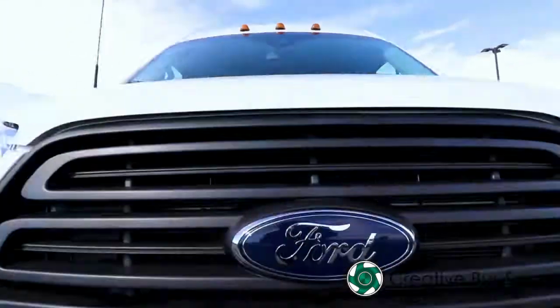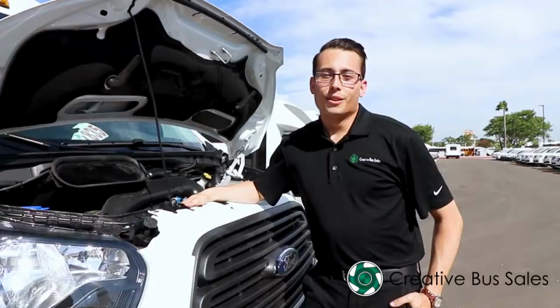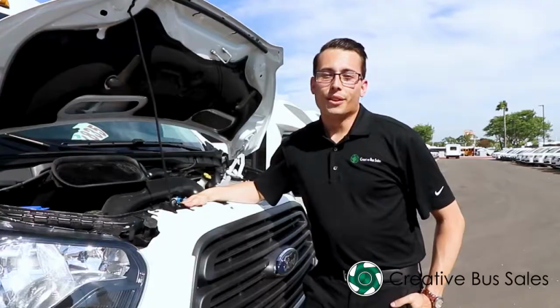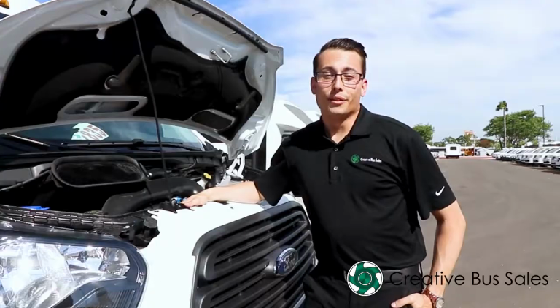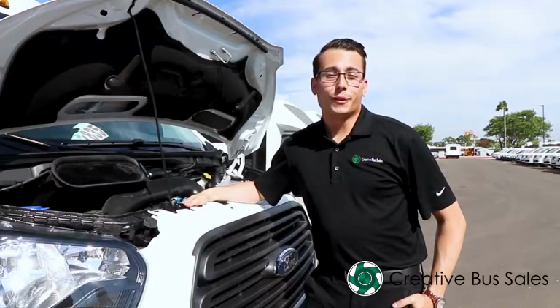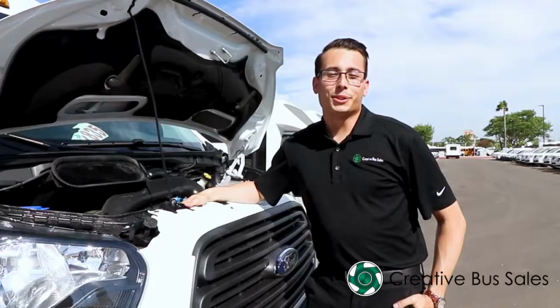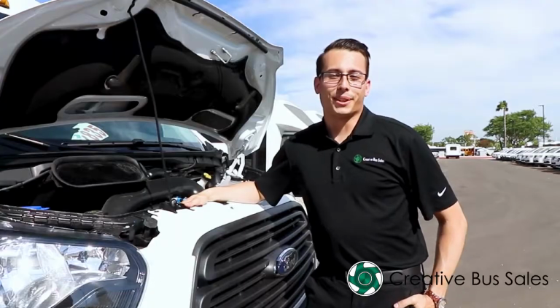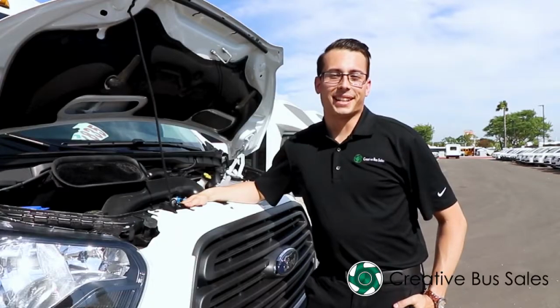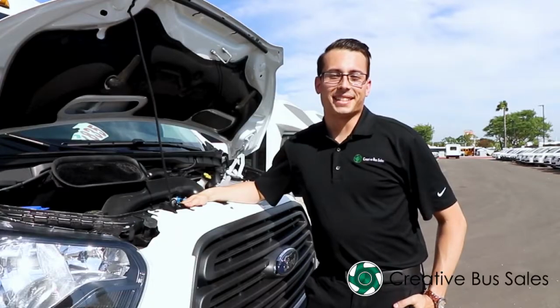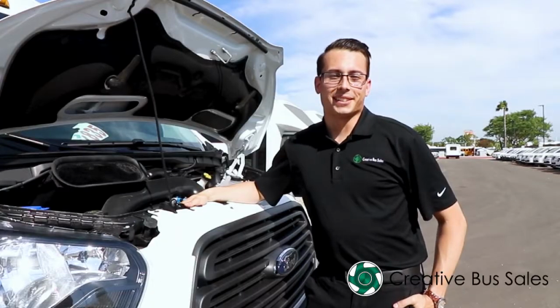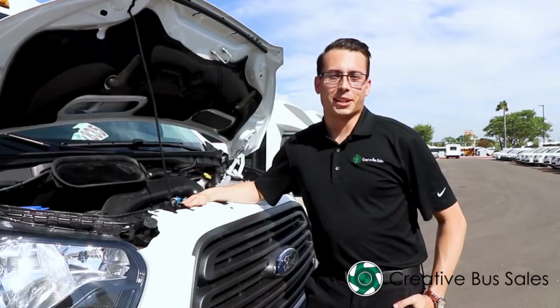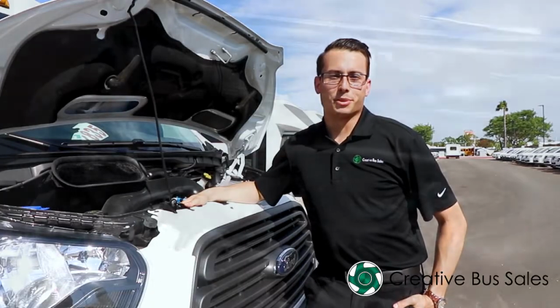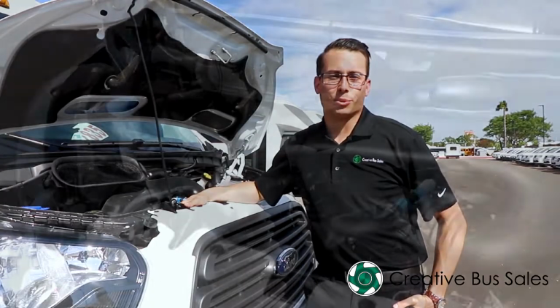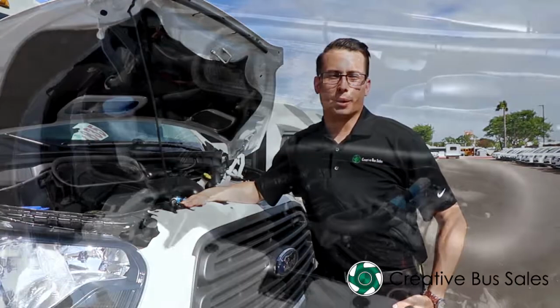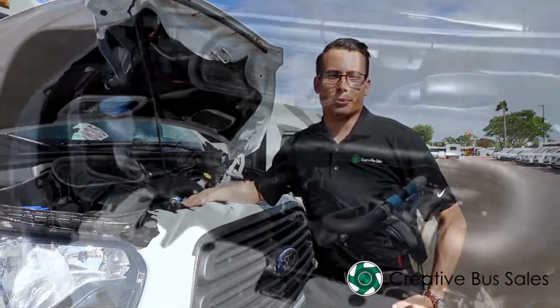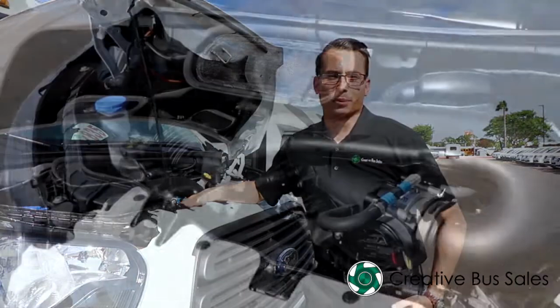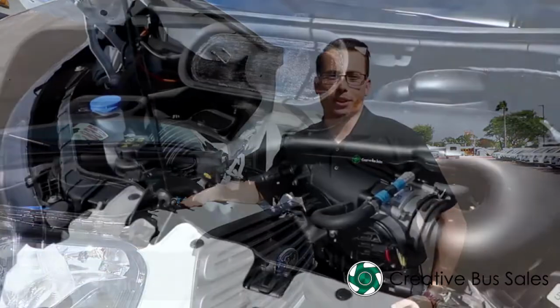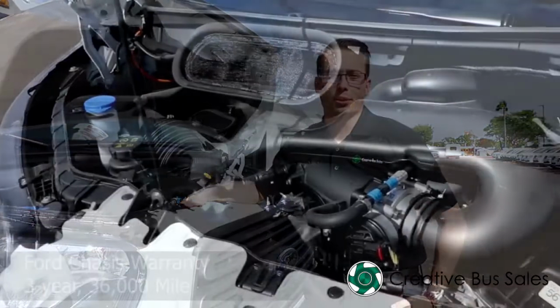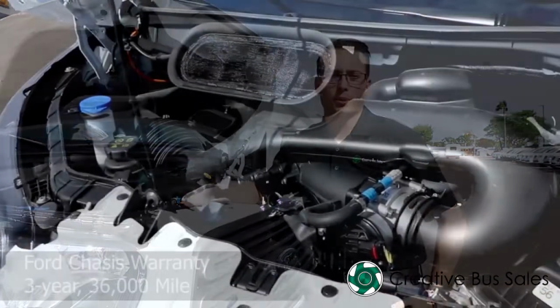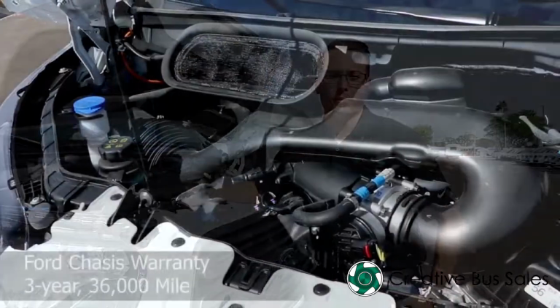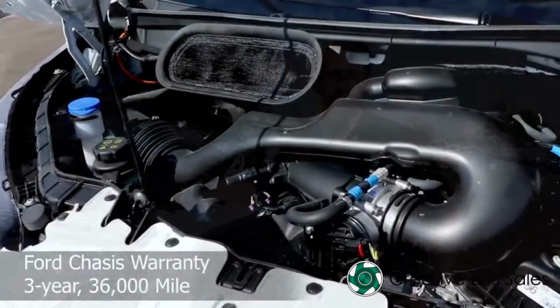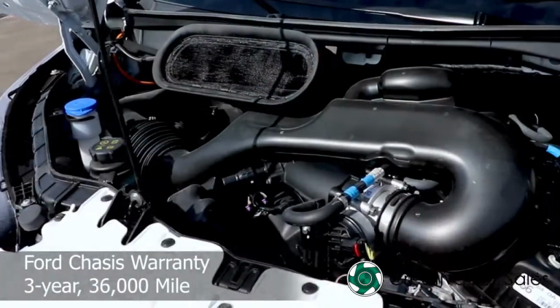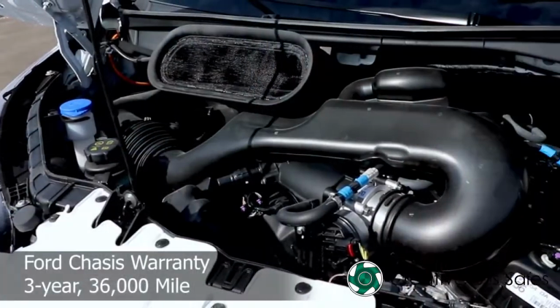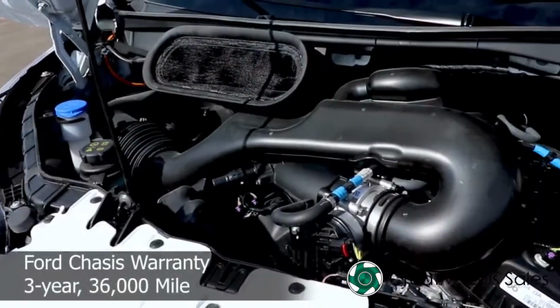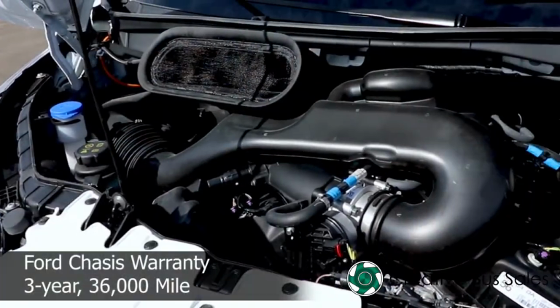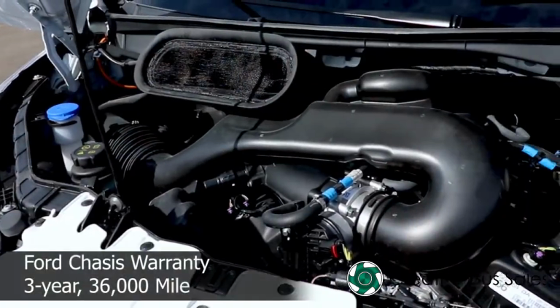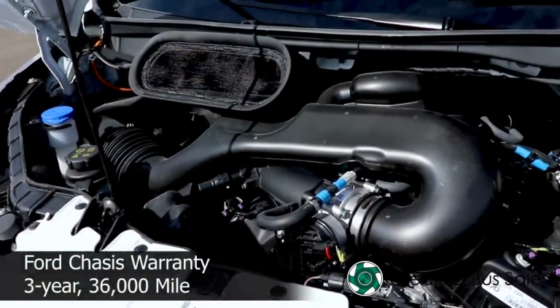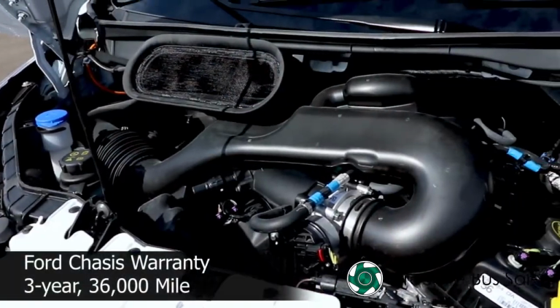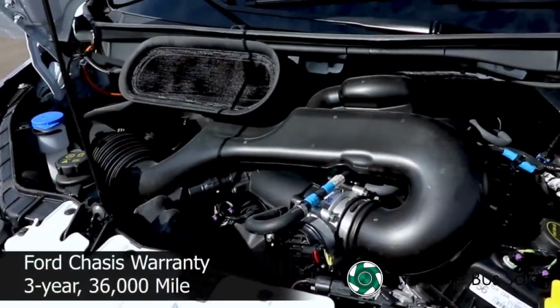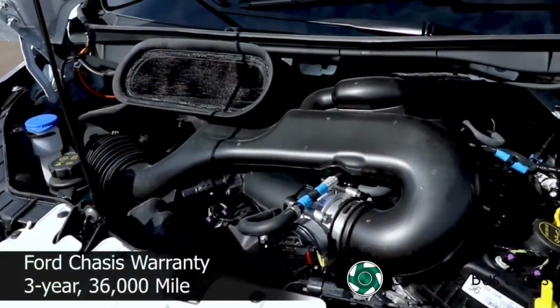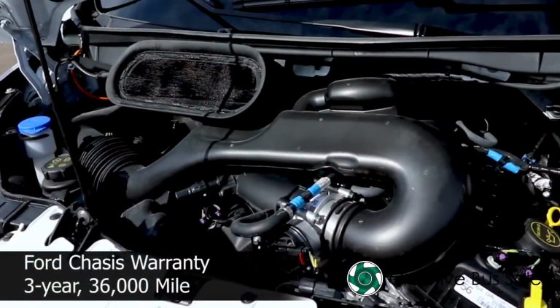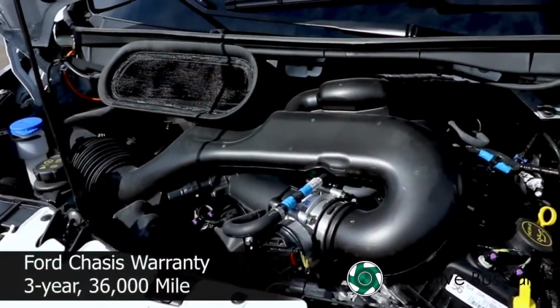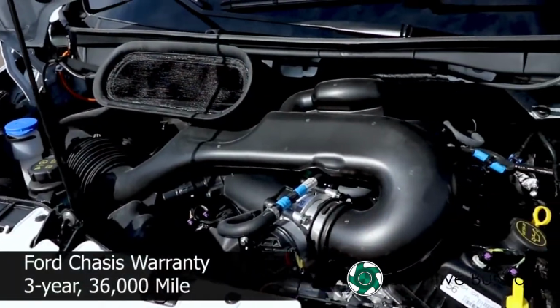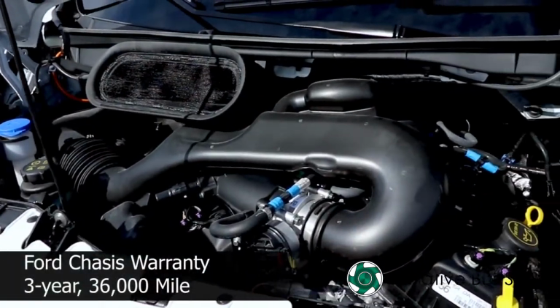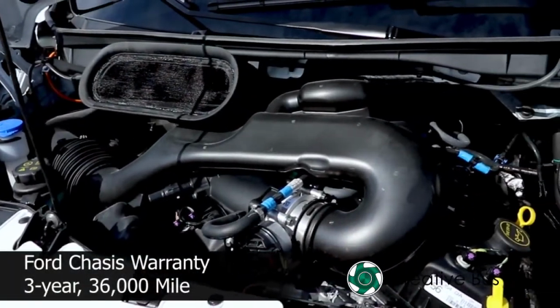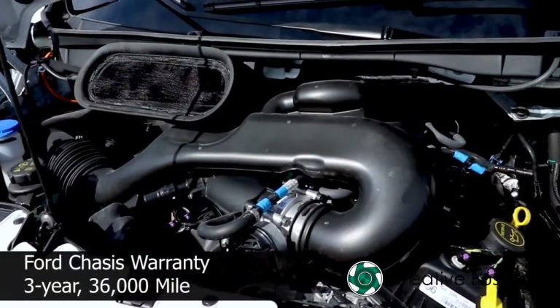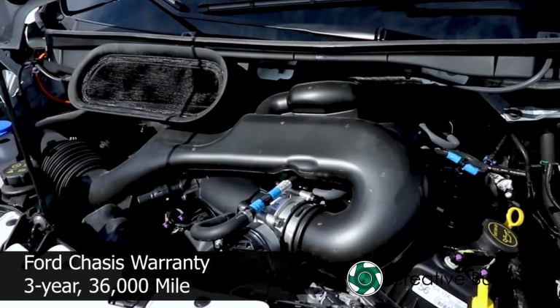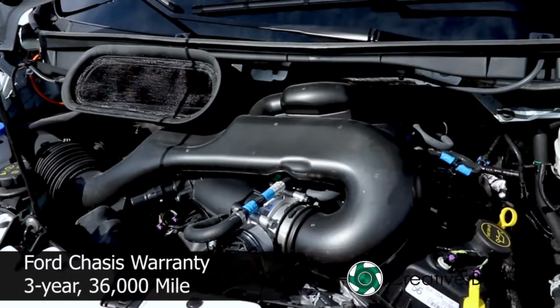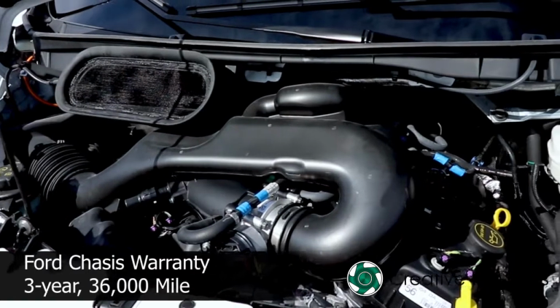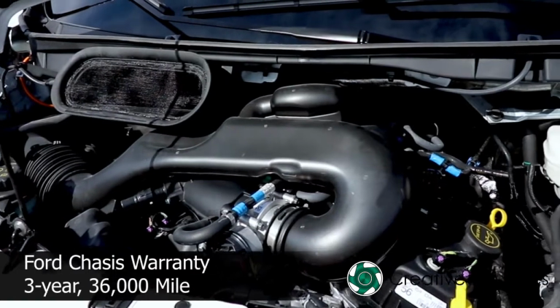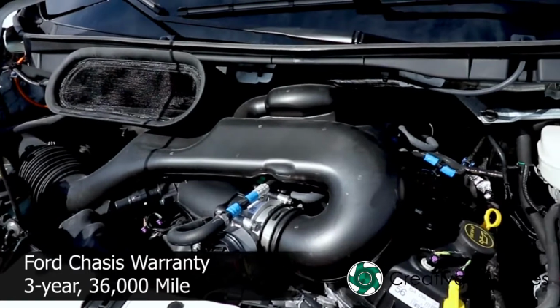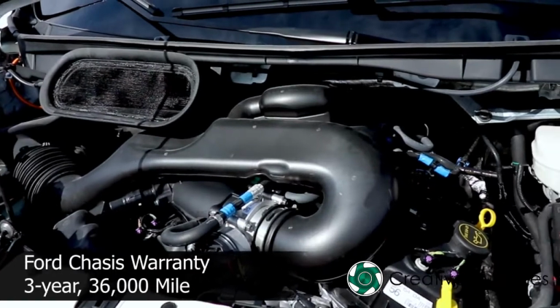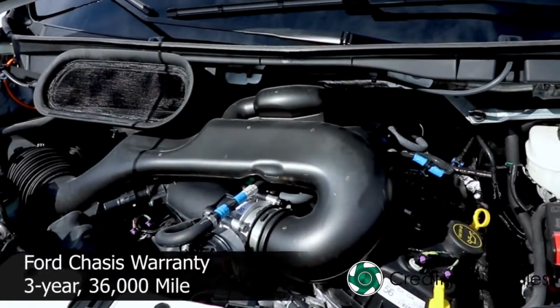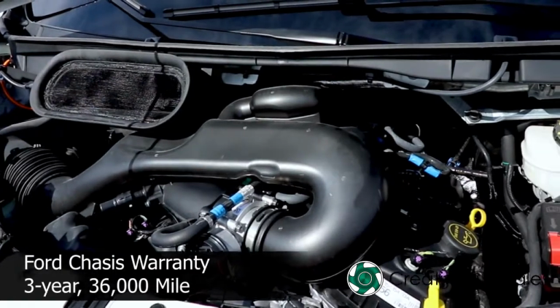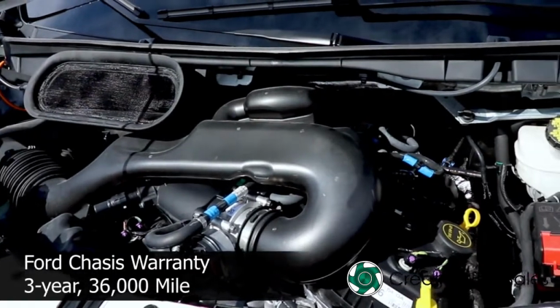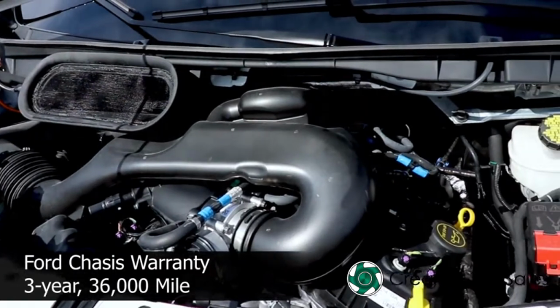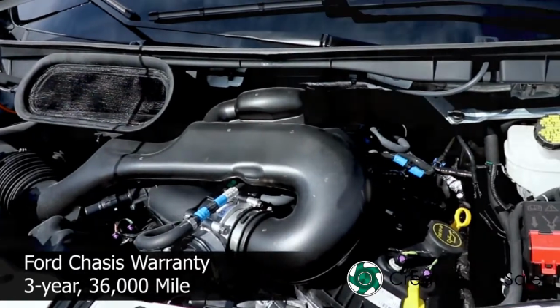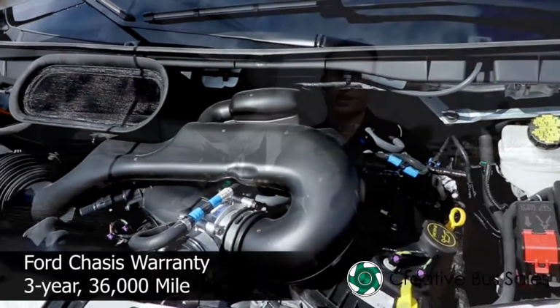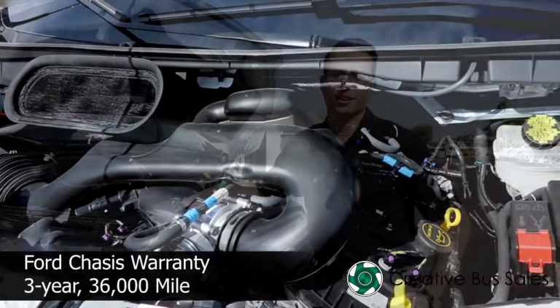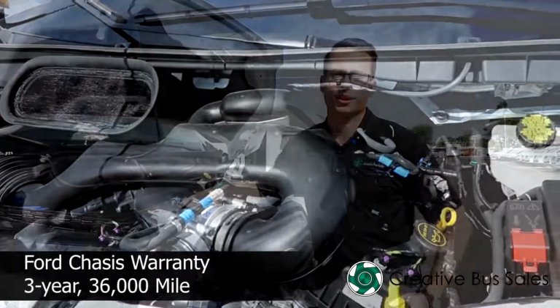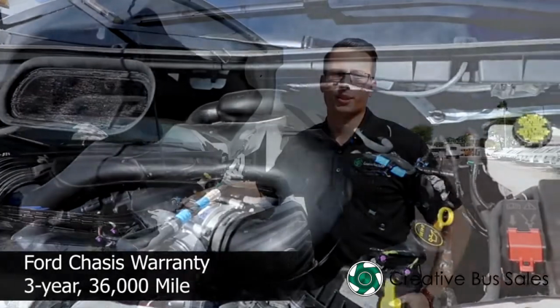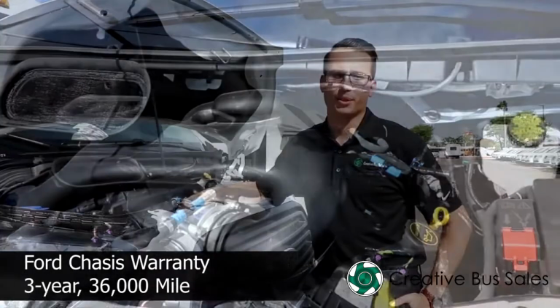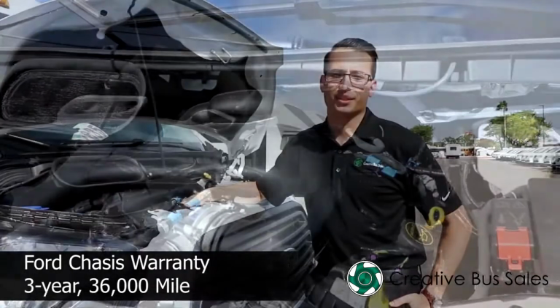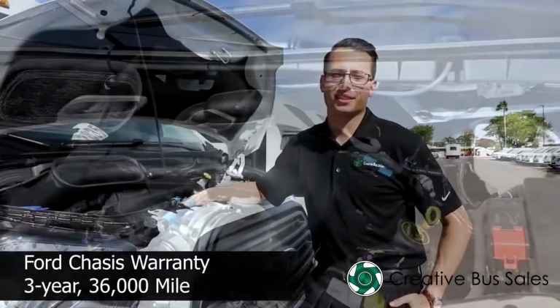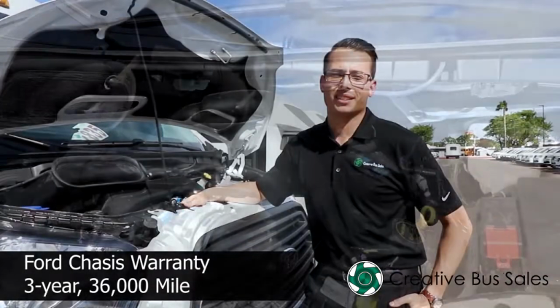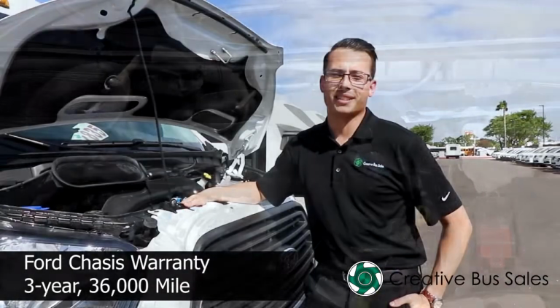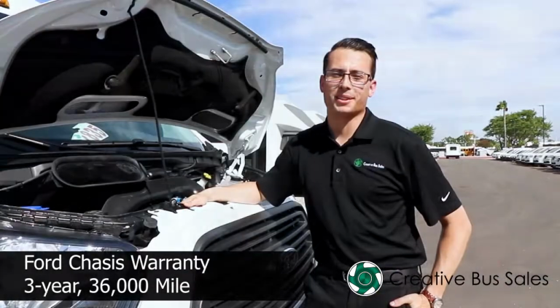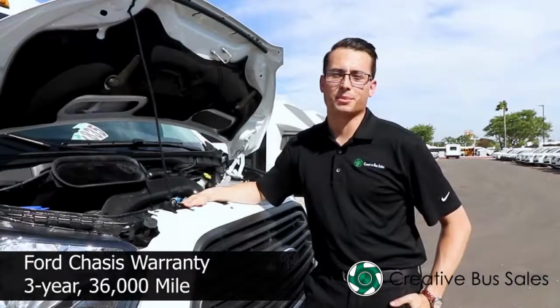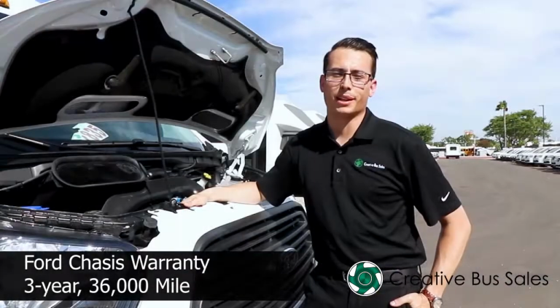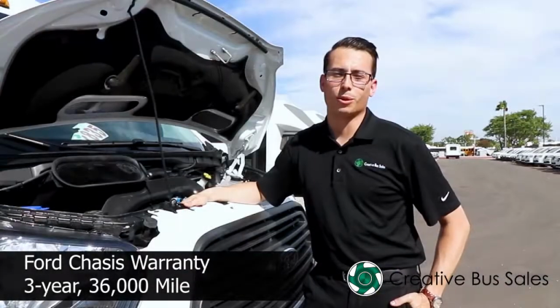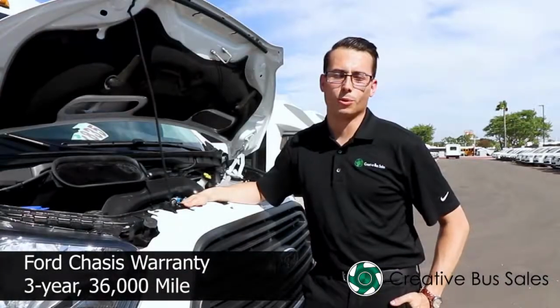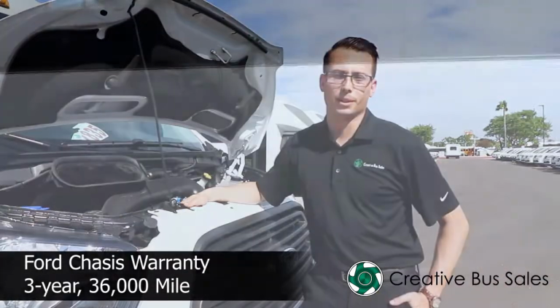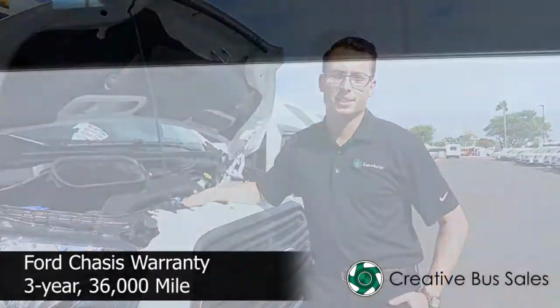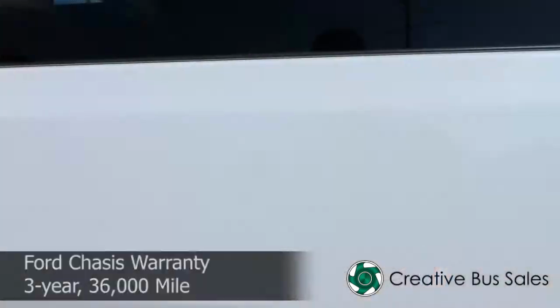The Ford Transit comes equipped with a 3.7L V6 engine. The Ford chassis features a 3-year and 36,000 mile warranty.